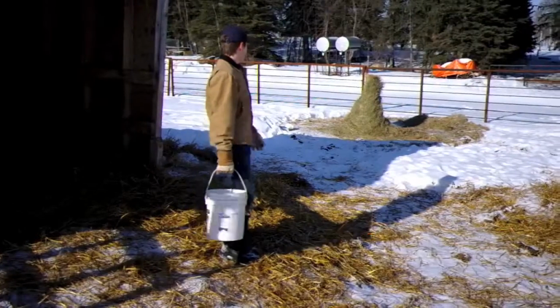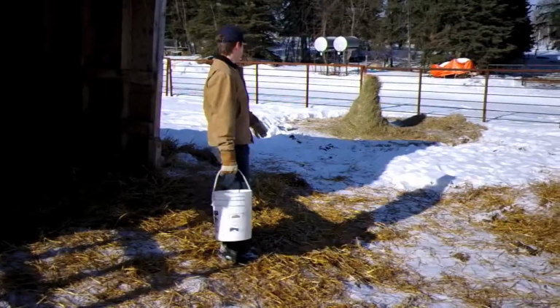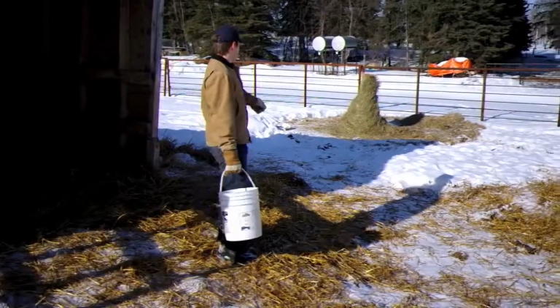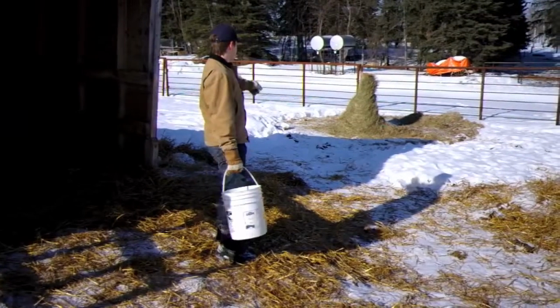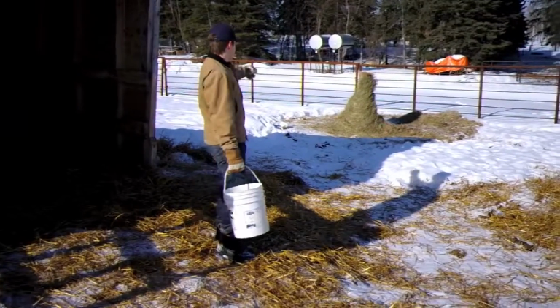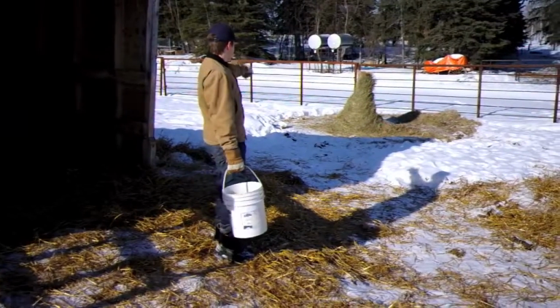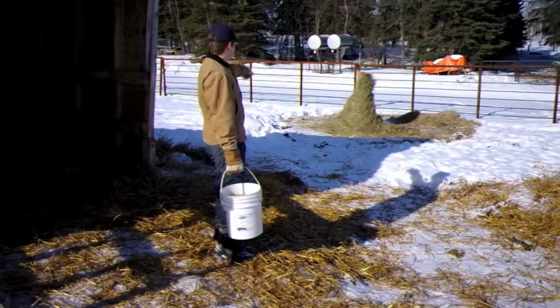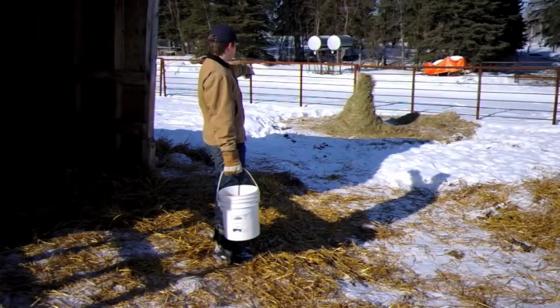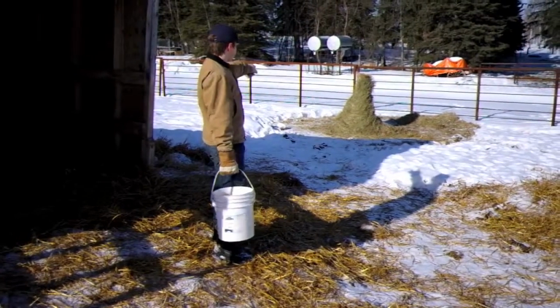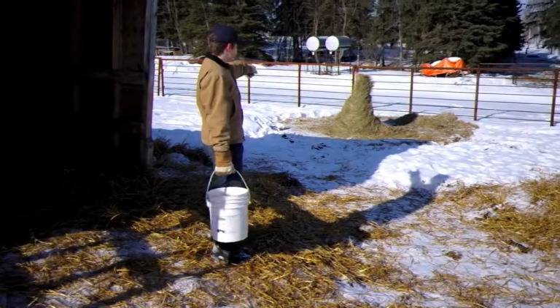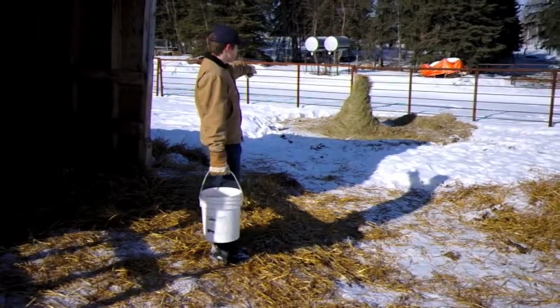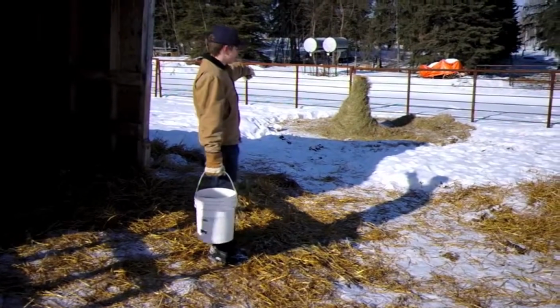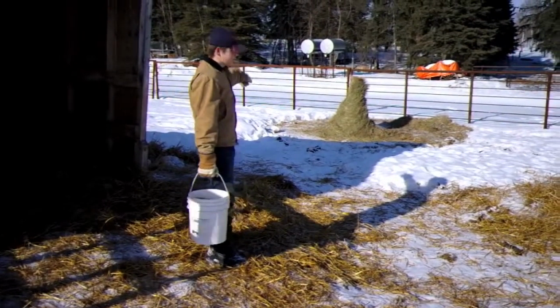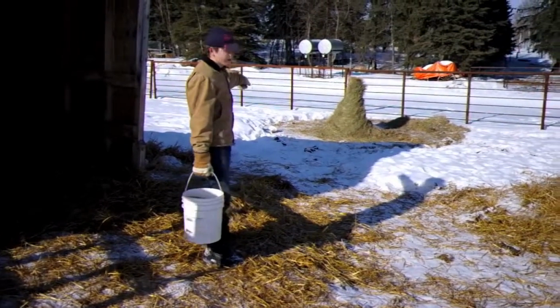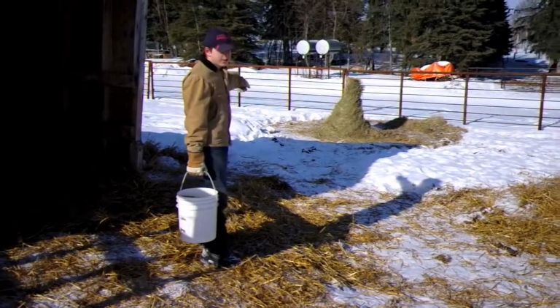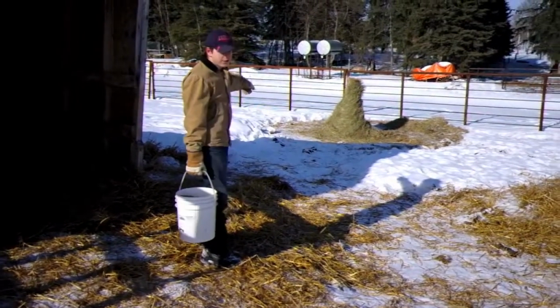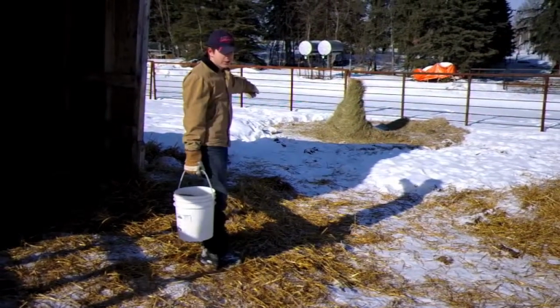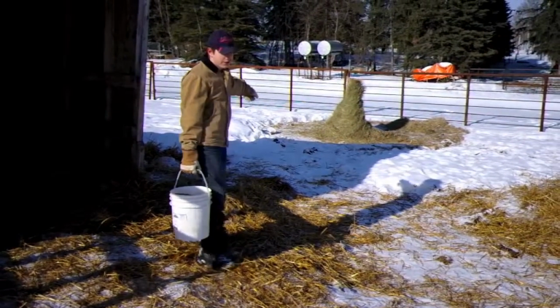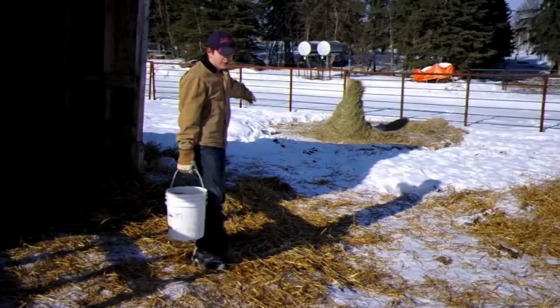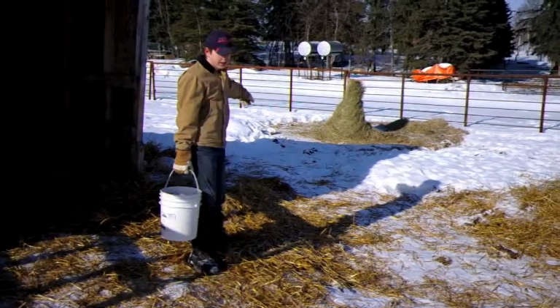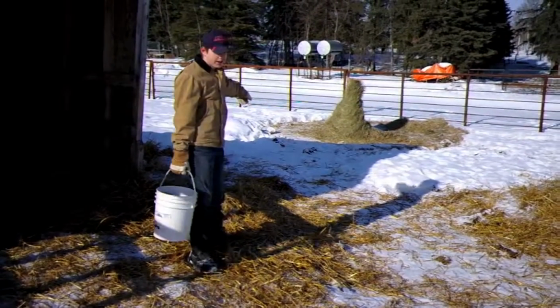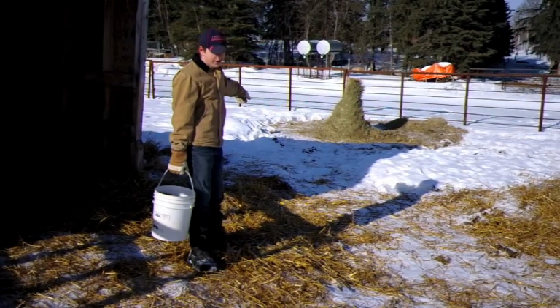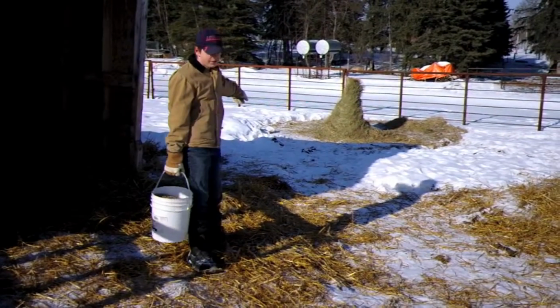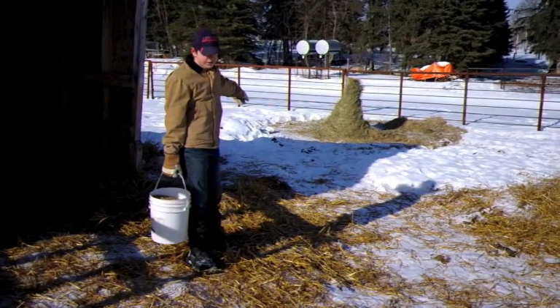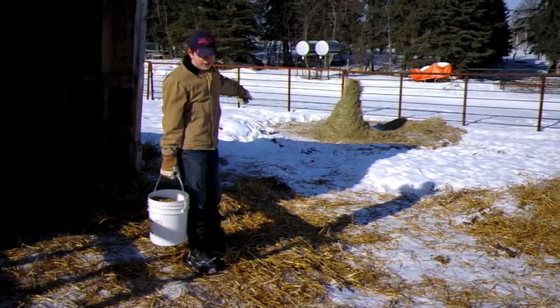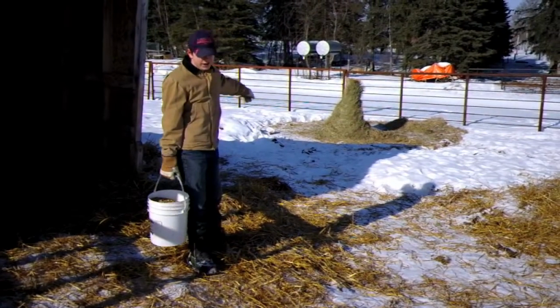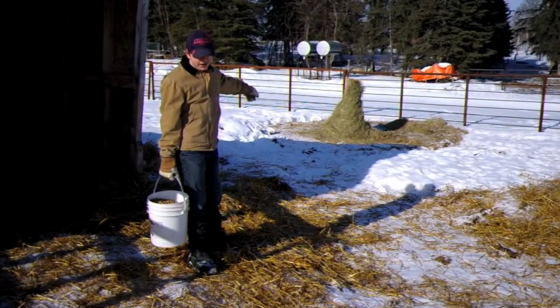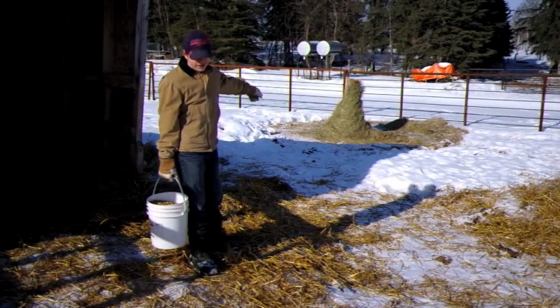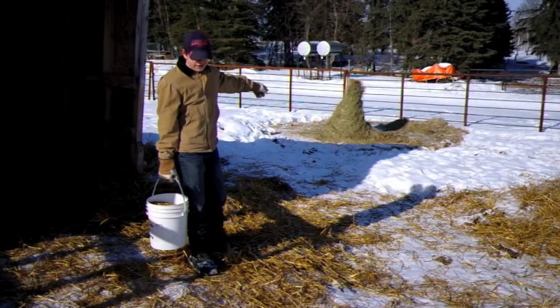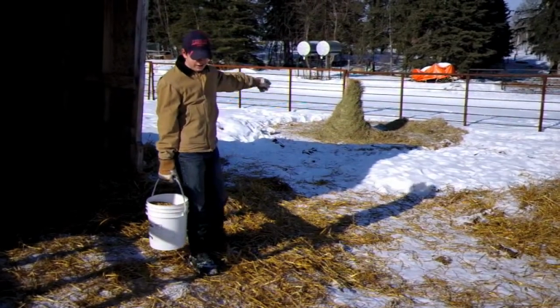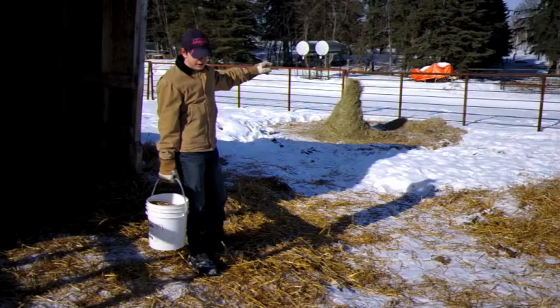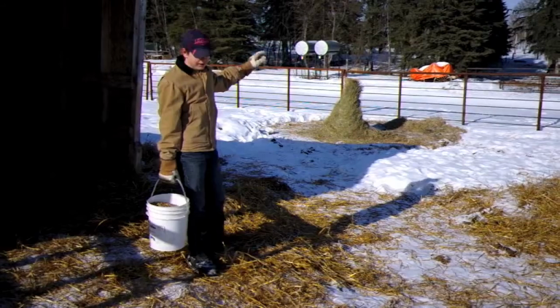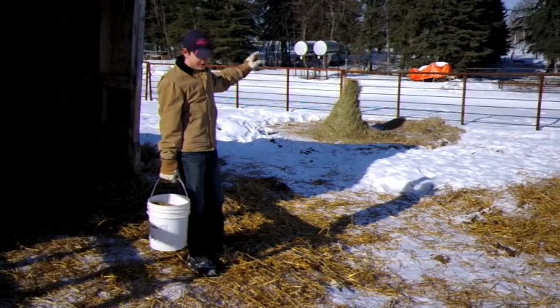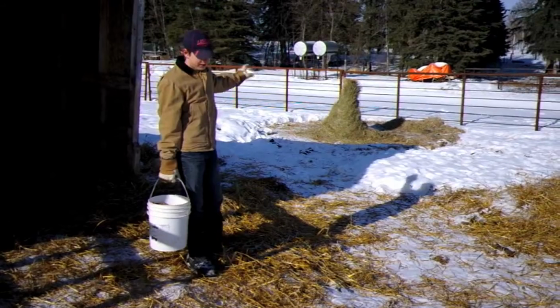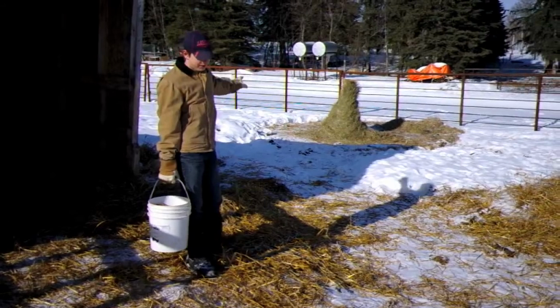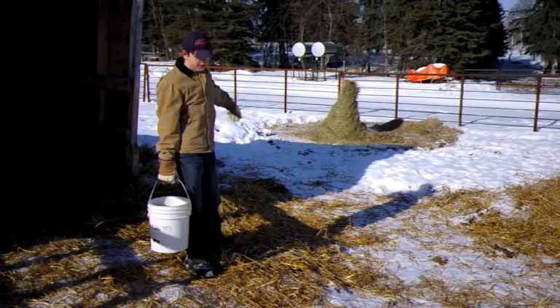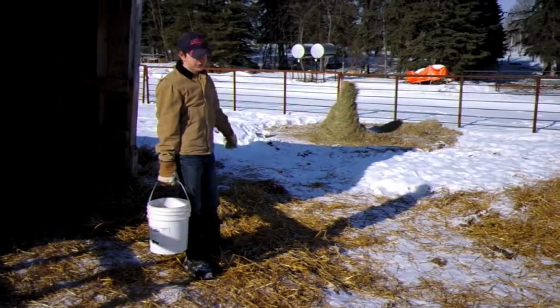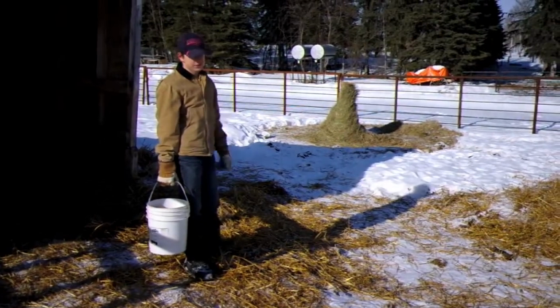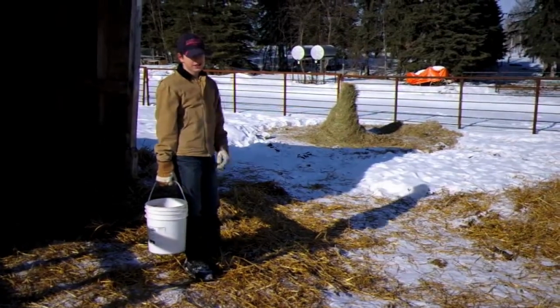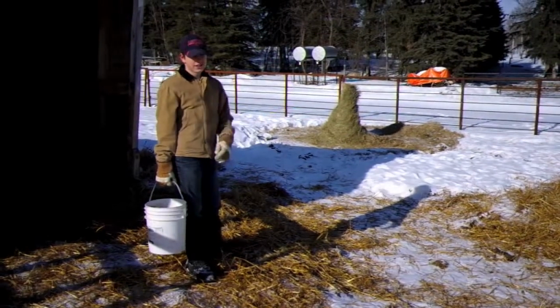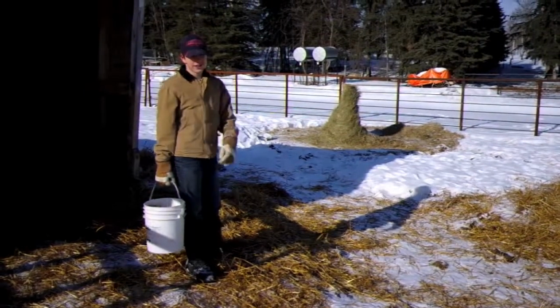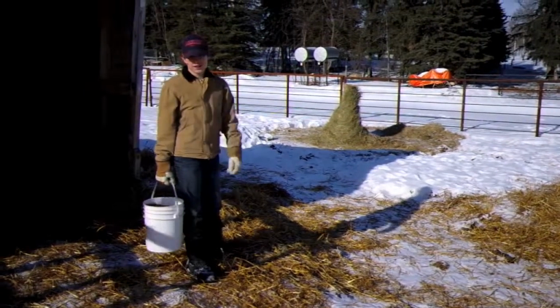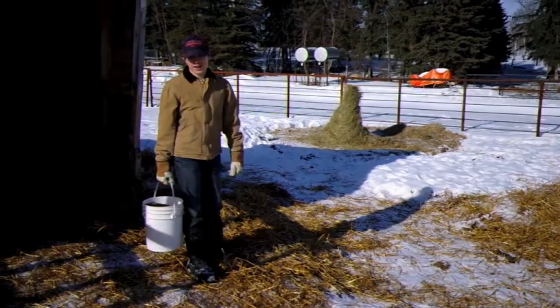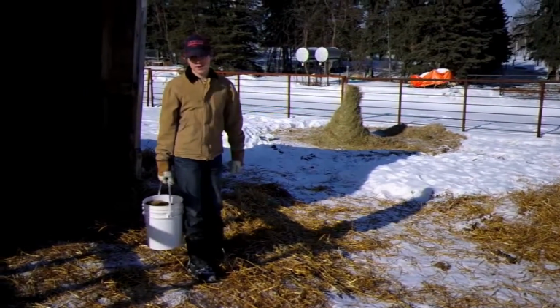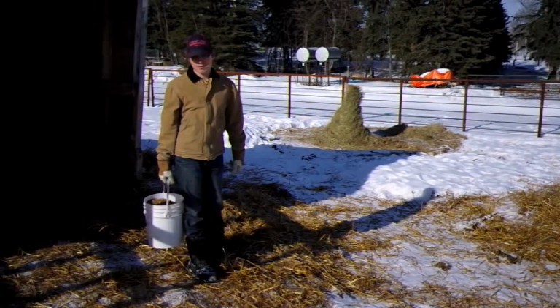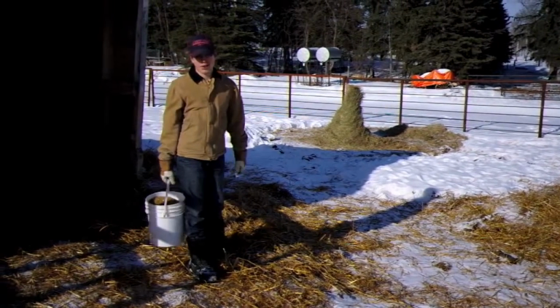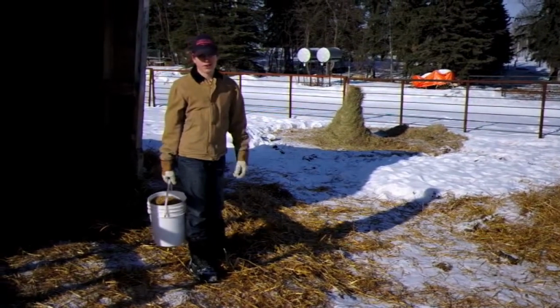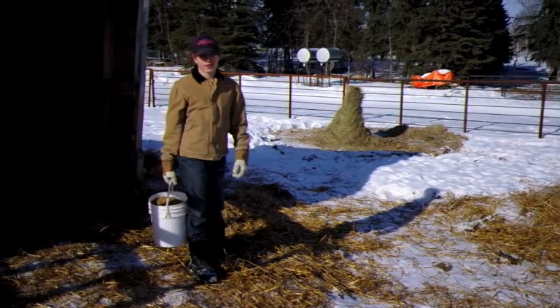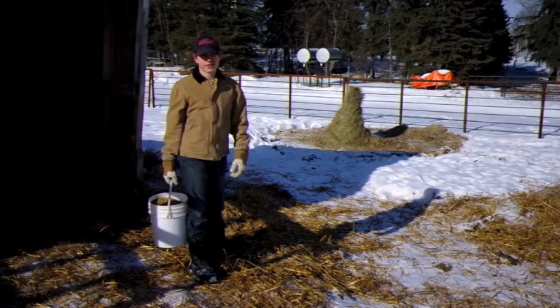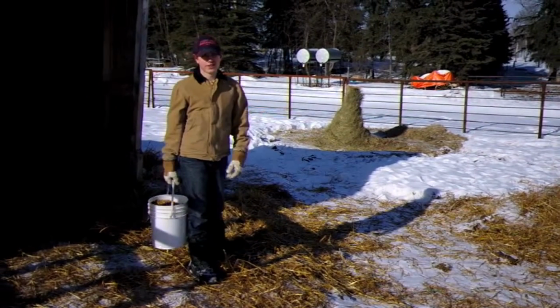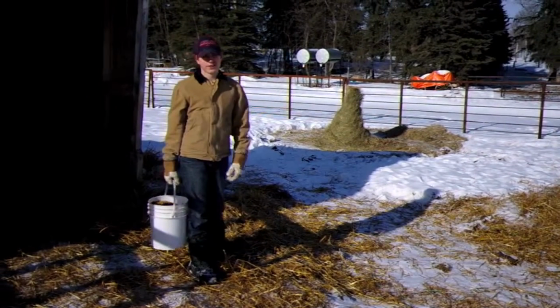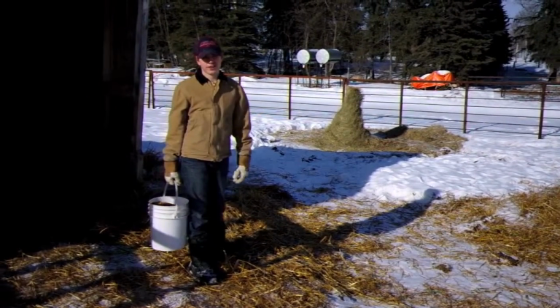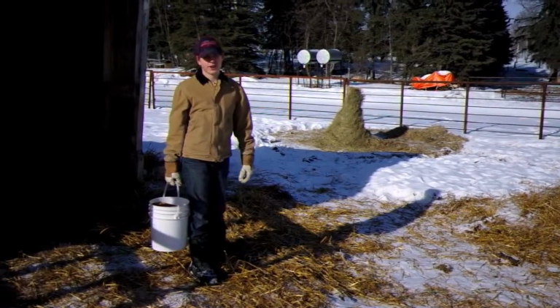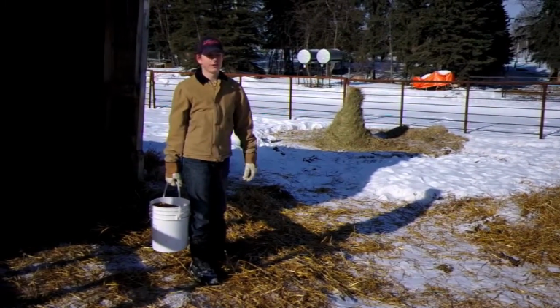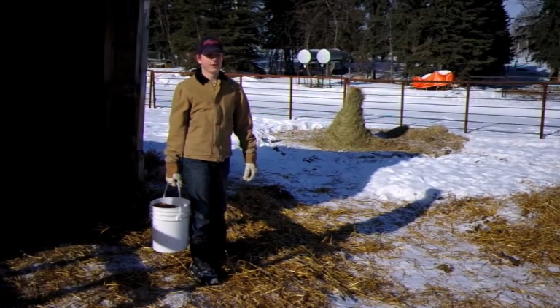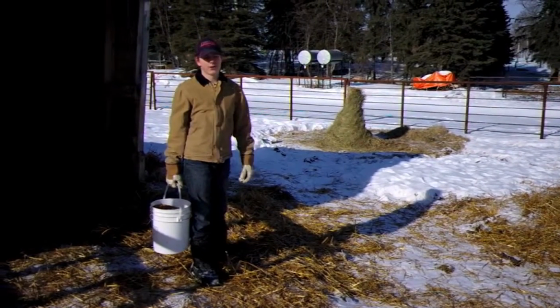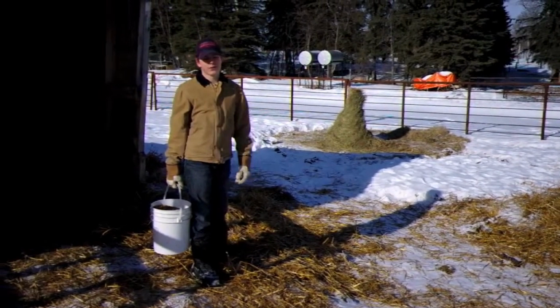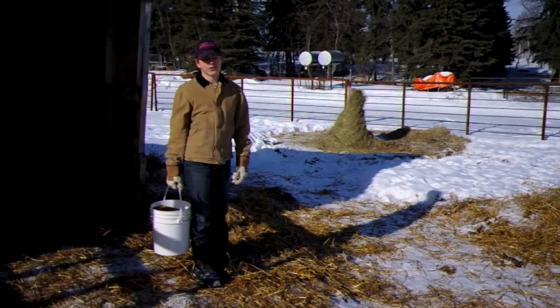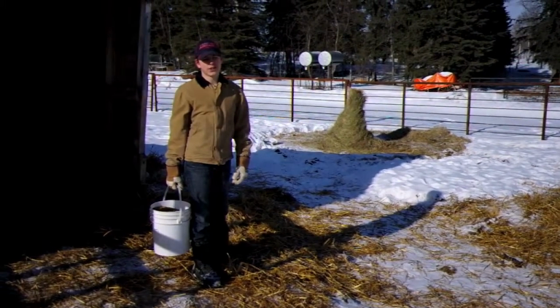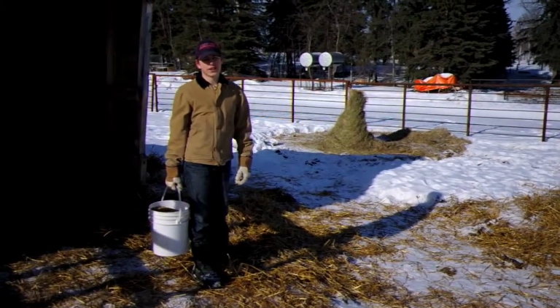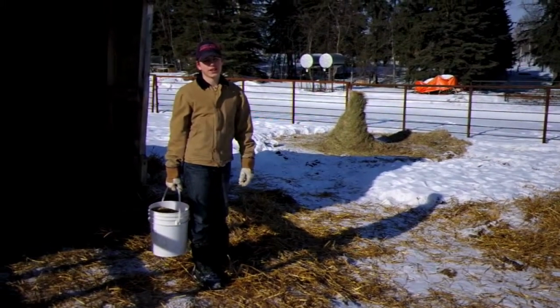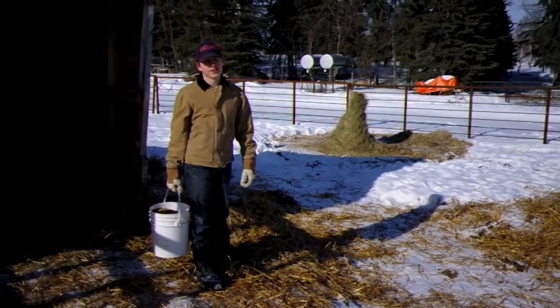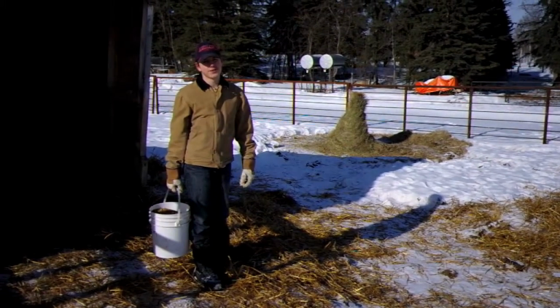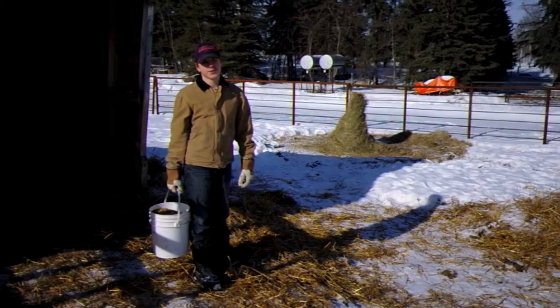That's his free choice hay over there. It's free choice until that bale runs out, and then I'll fork feed it to him.